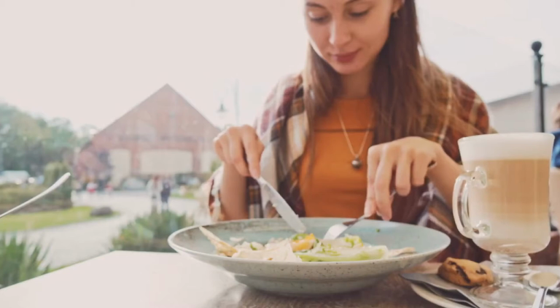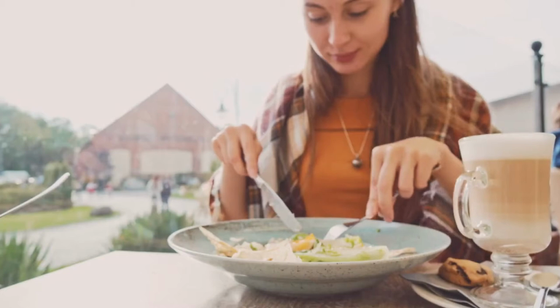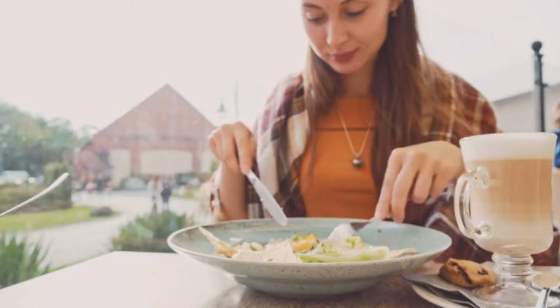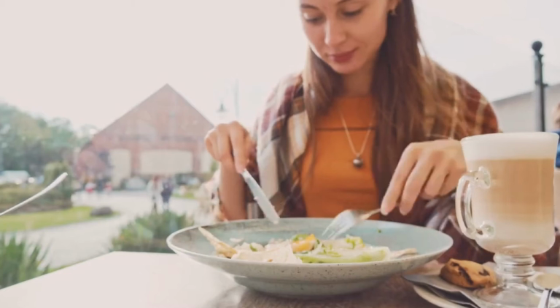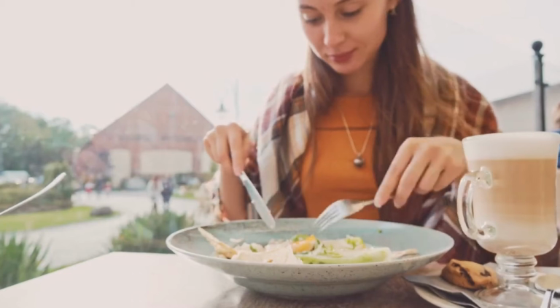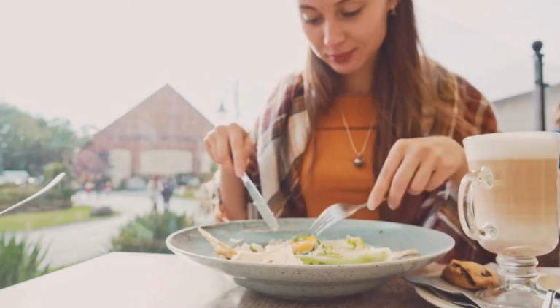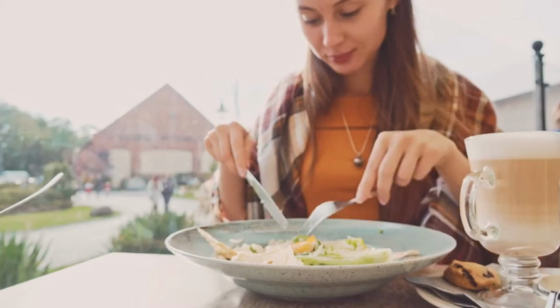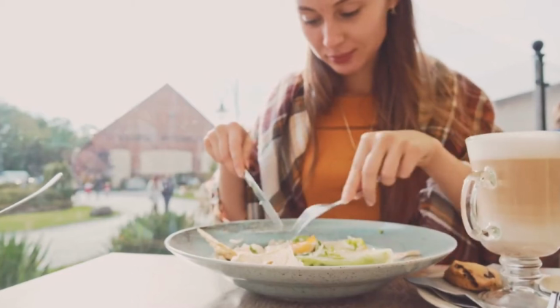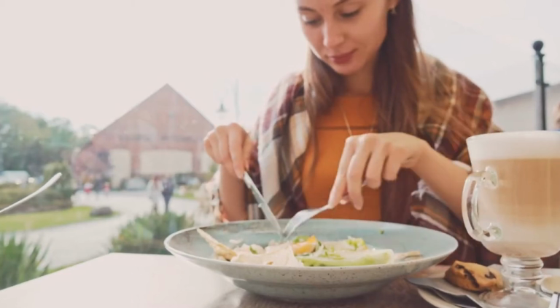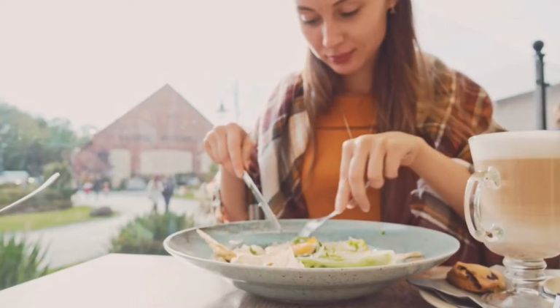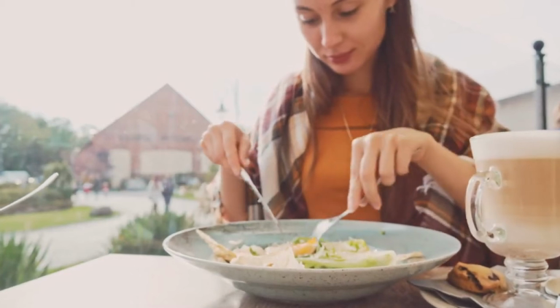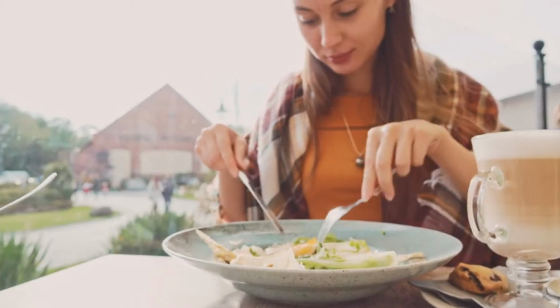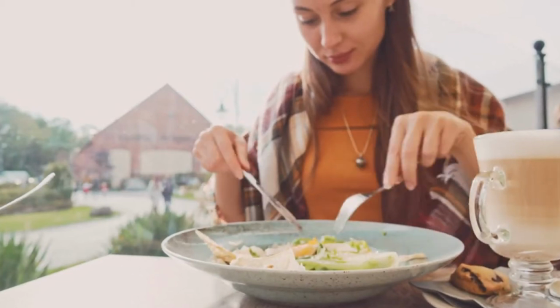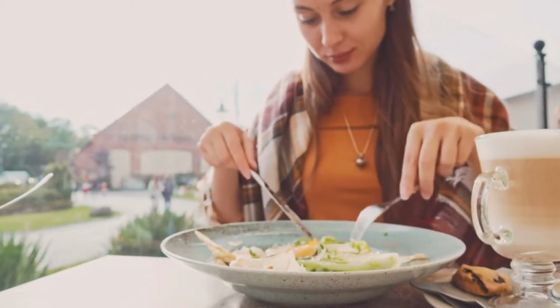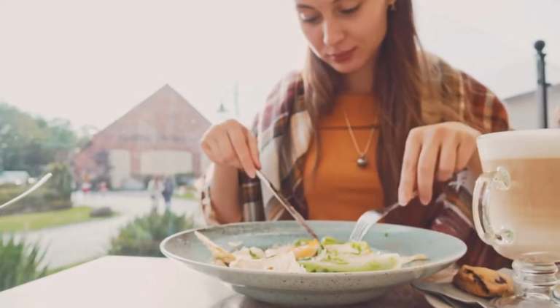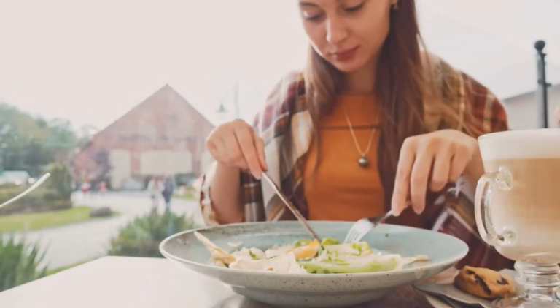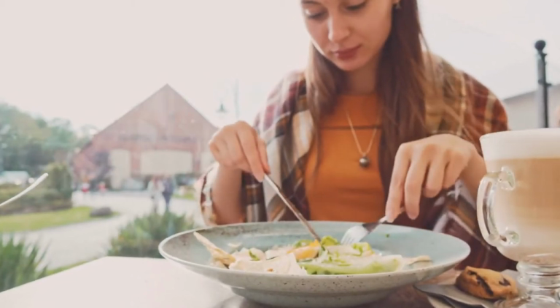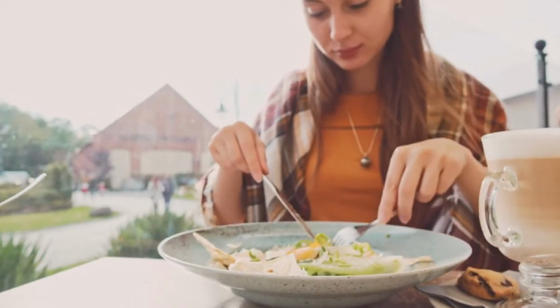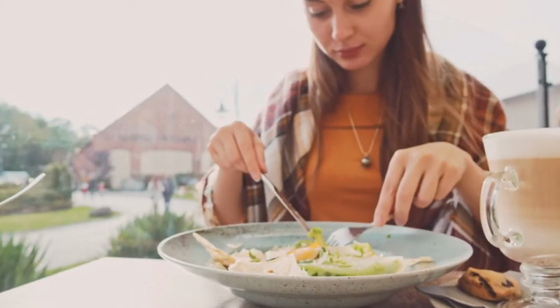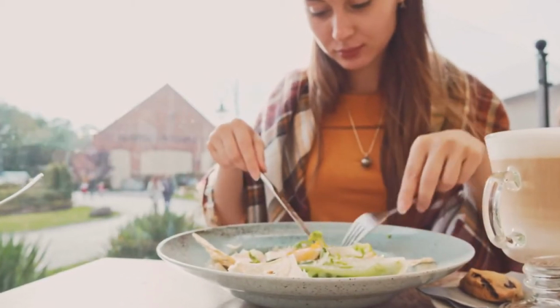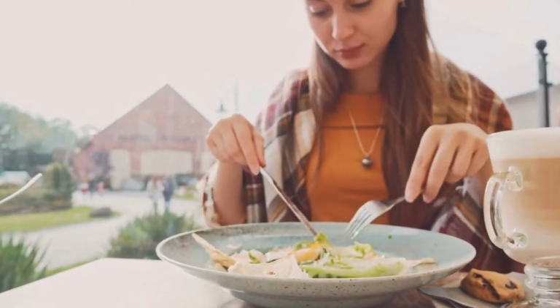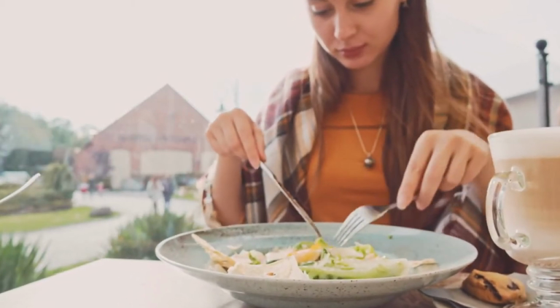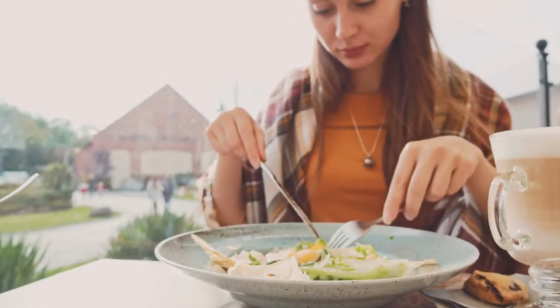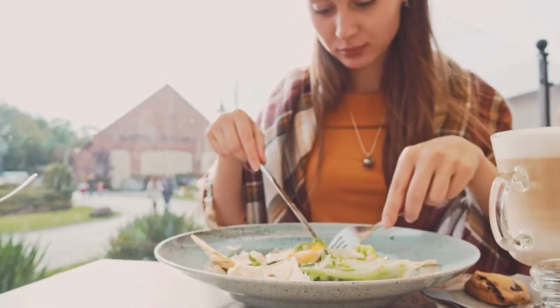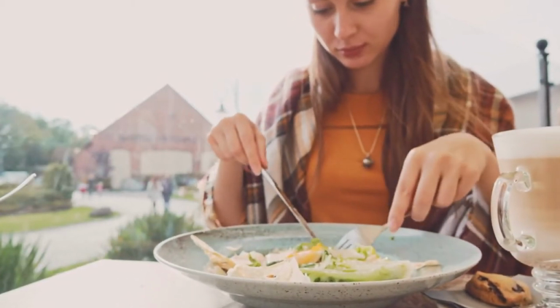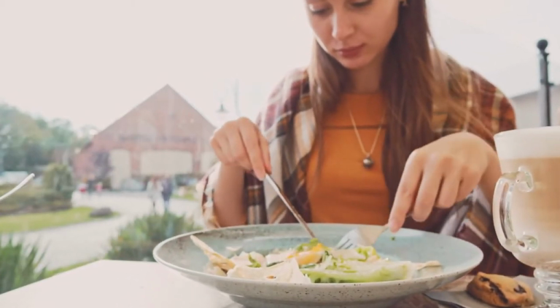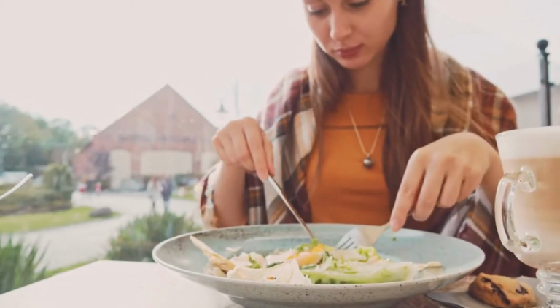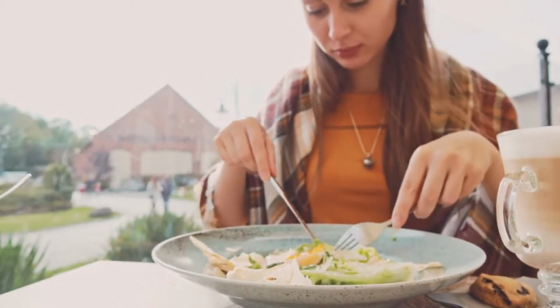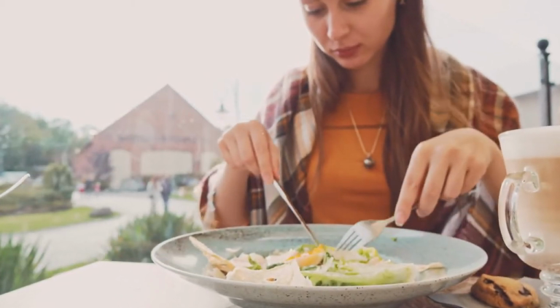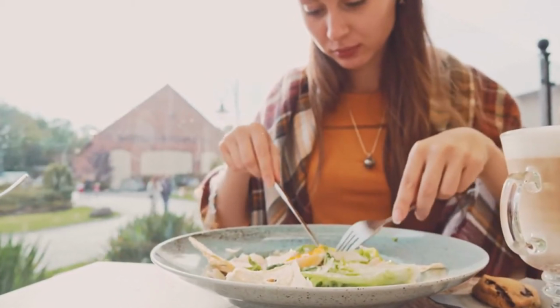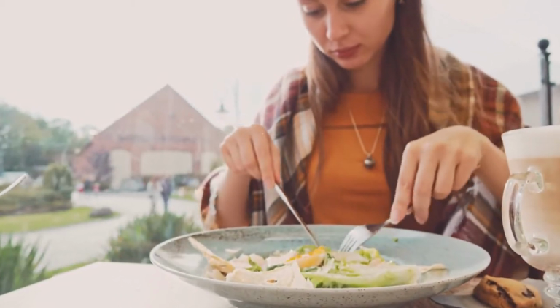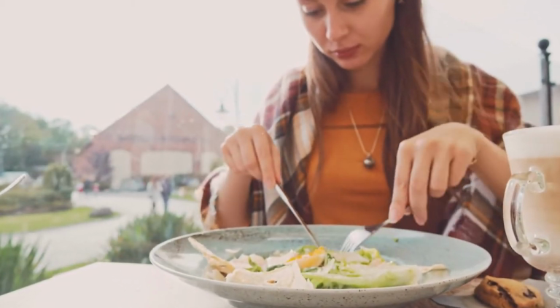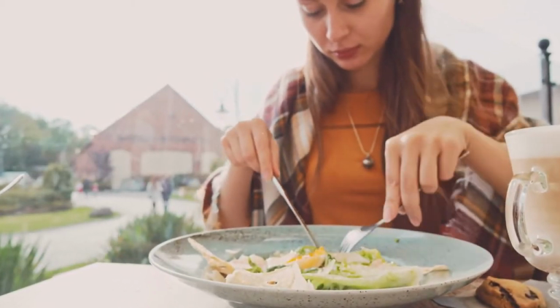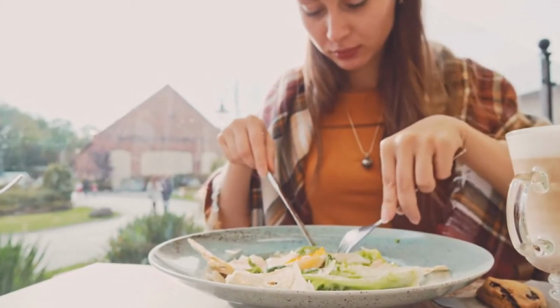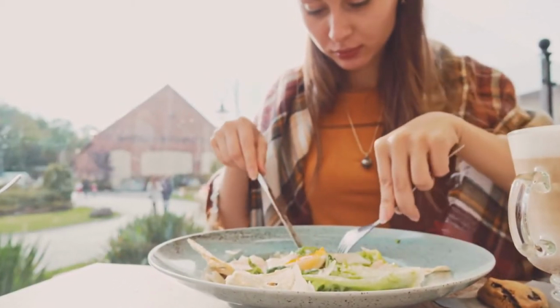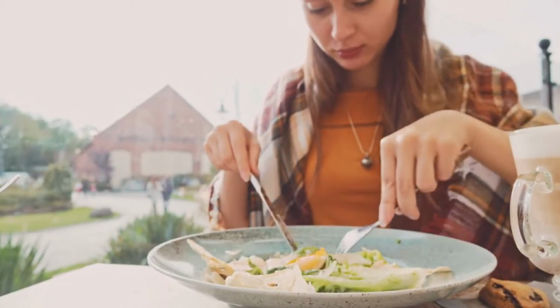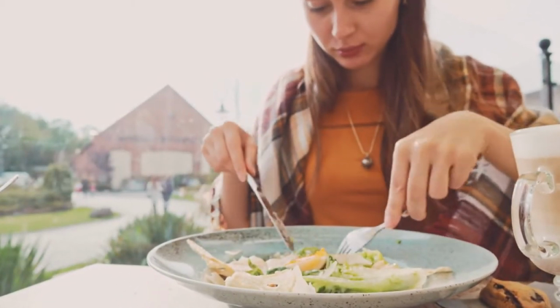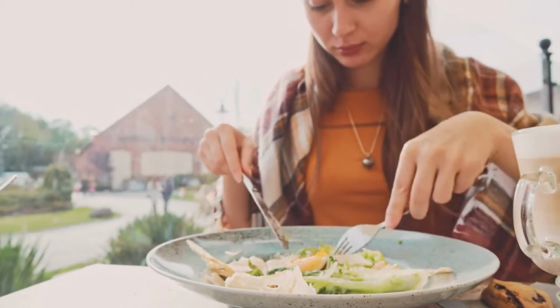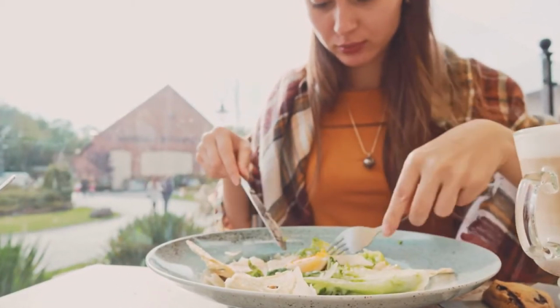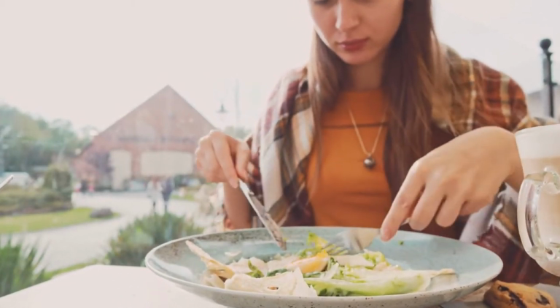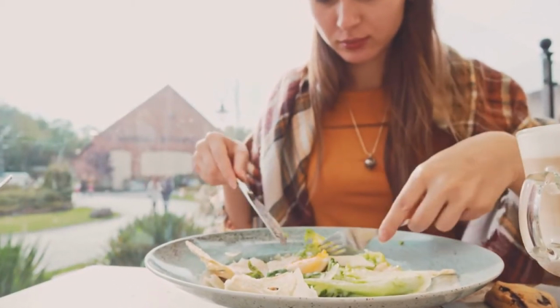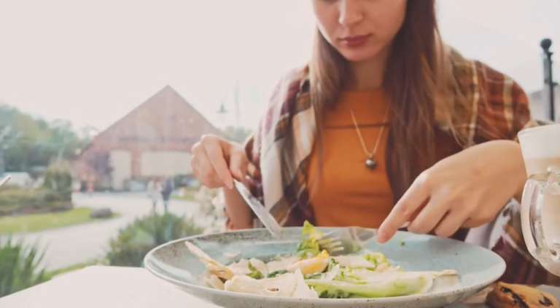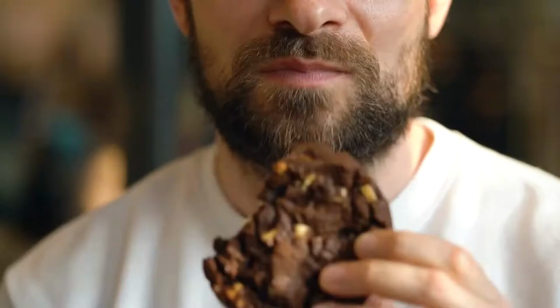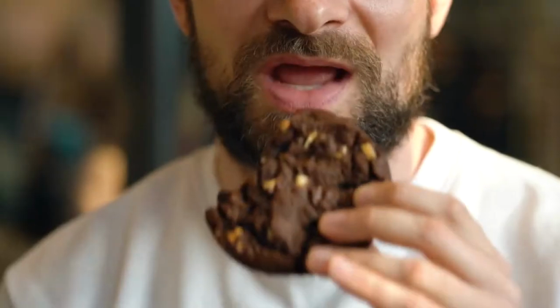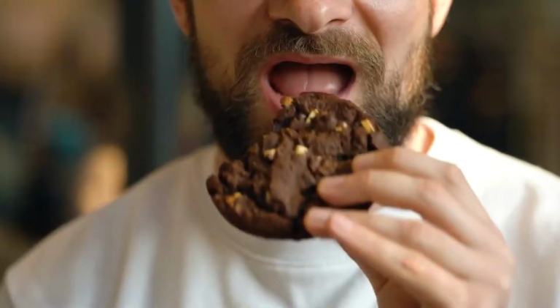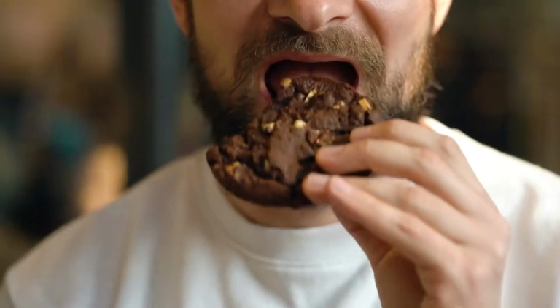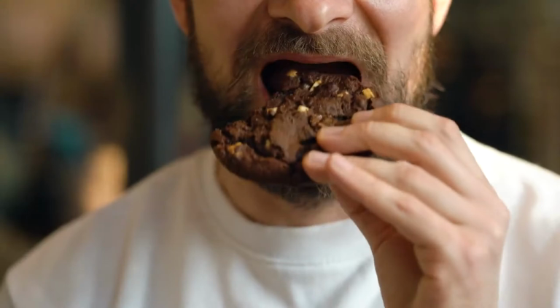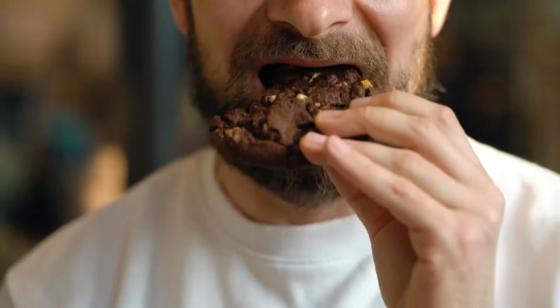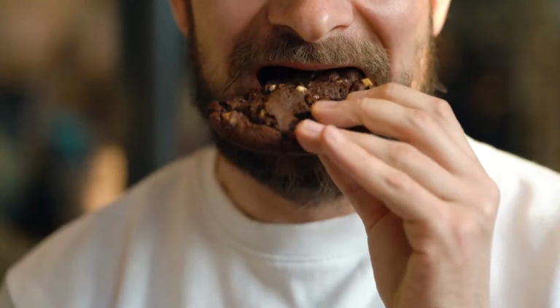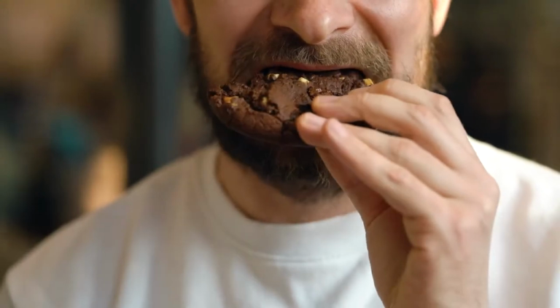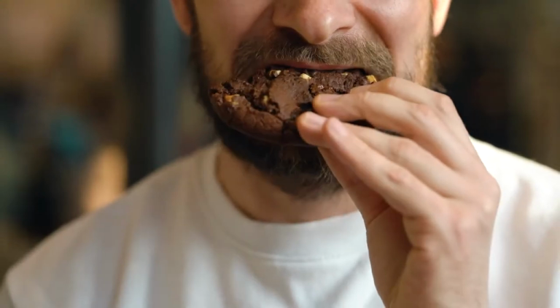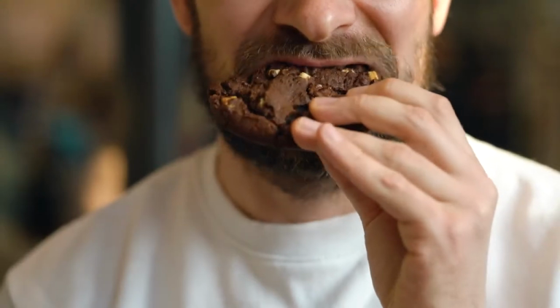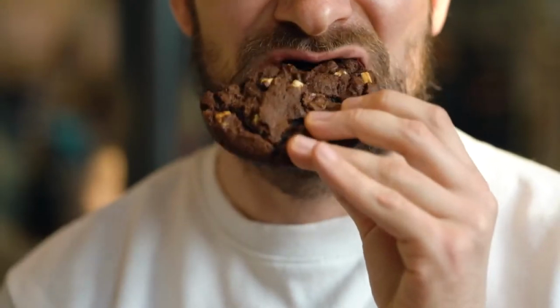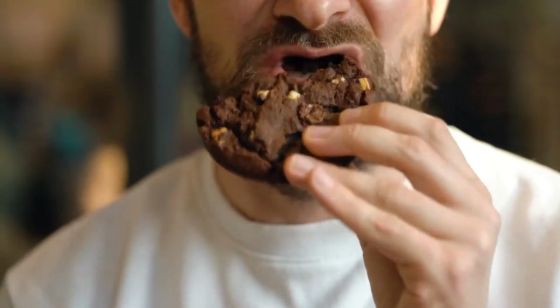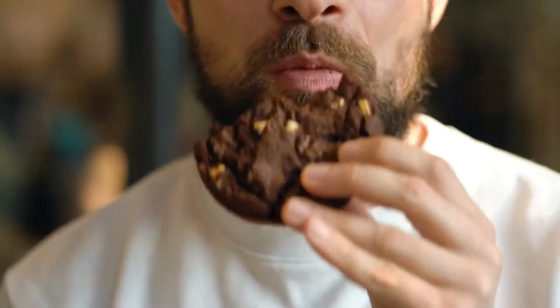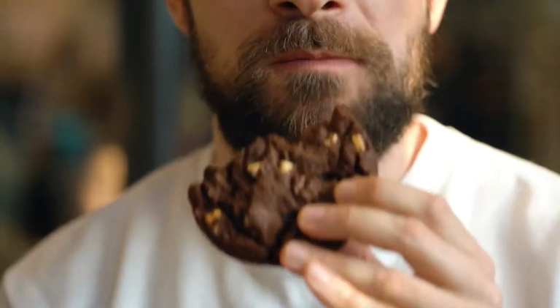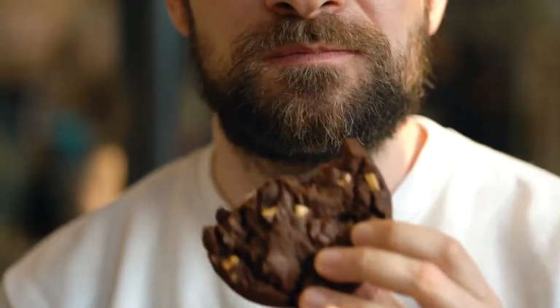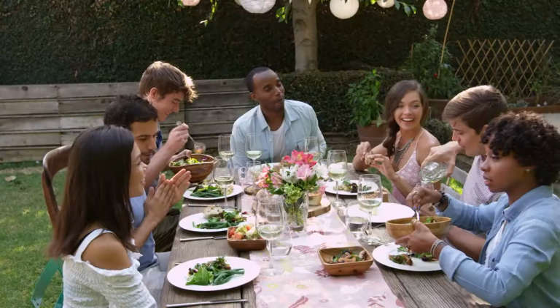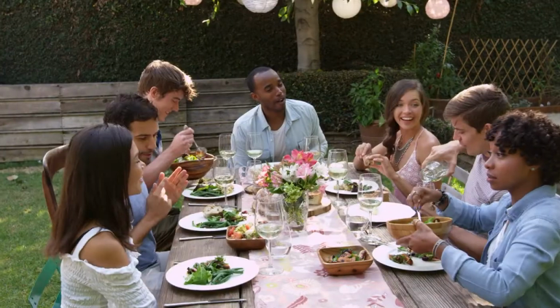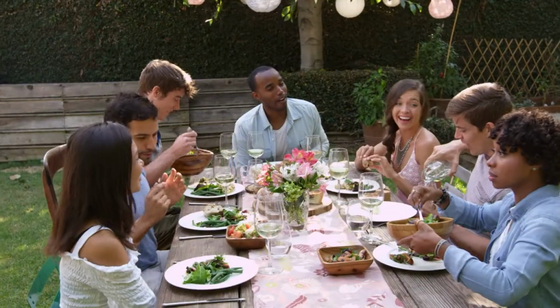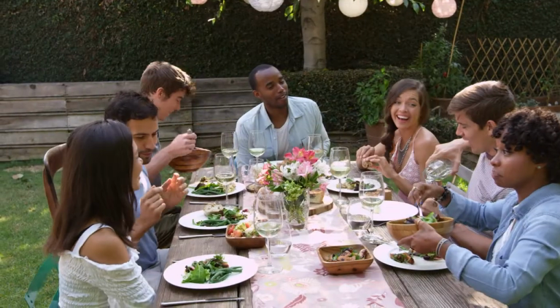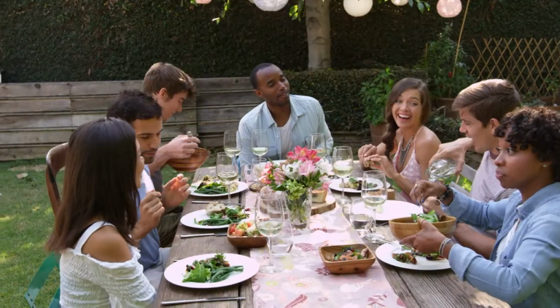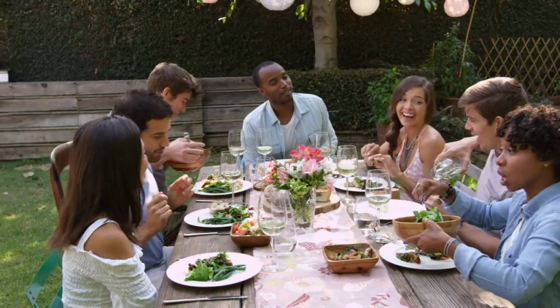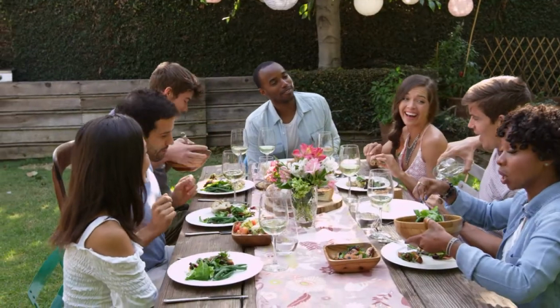Our relationship with food is never-ending. We eat to survive, we eat for pleasure, and we eat to socialize.